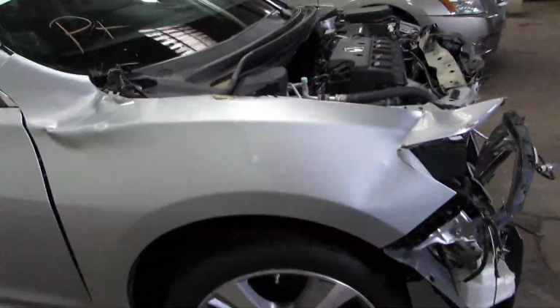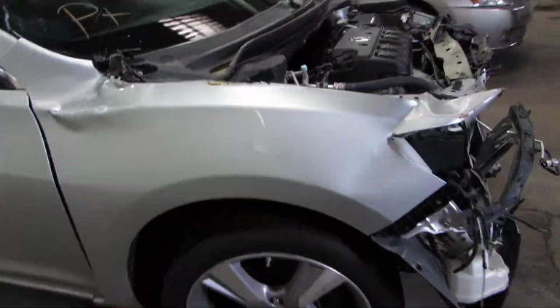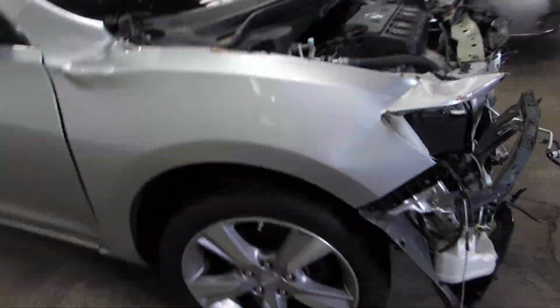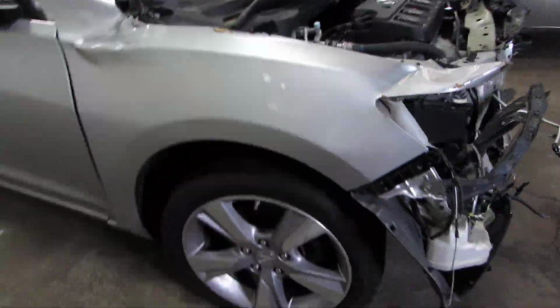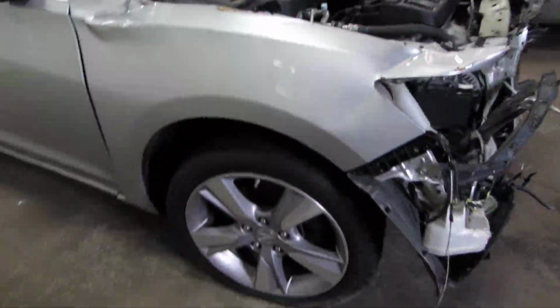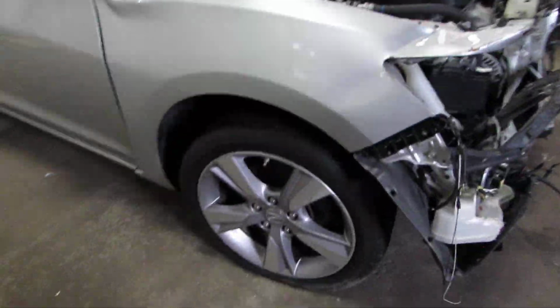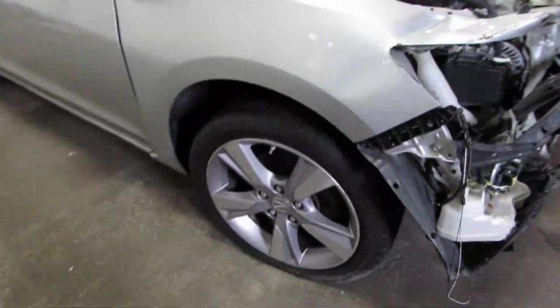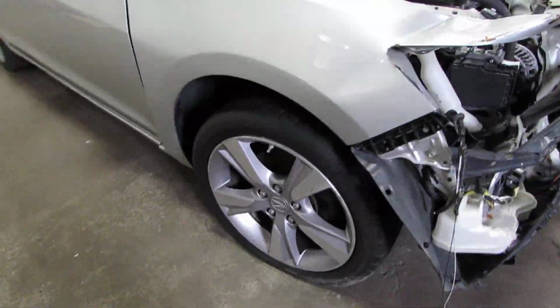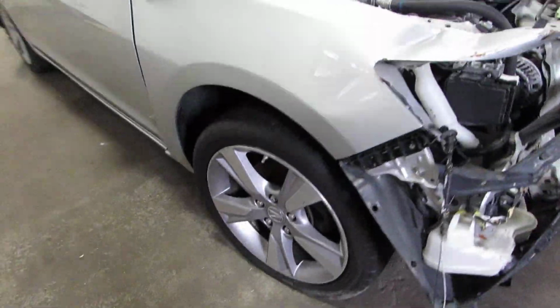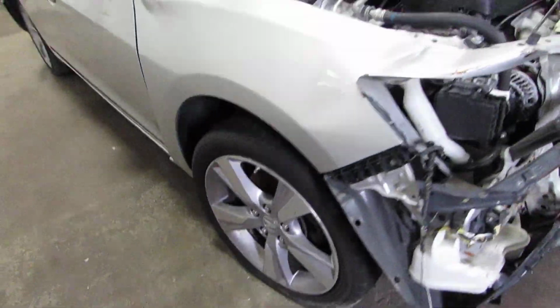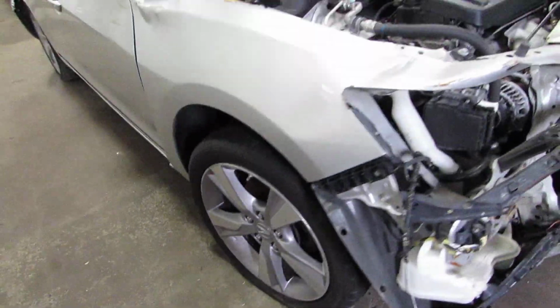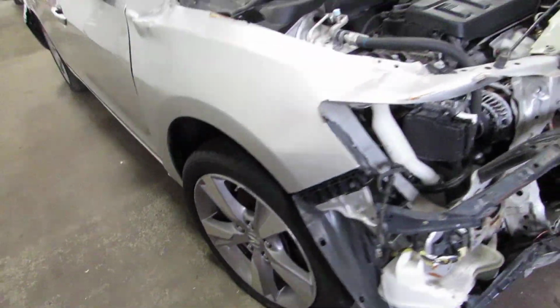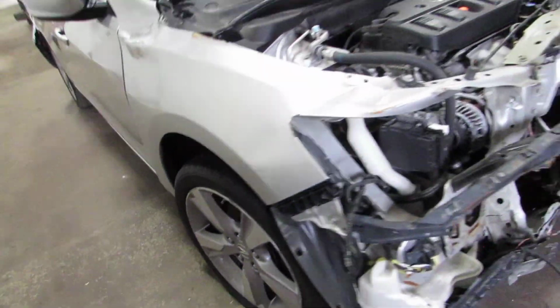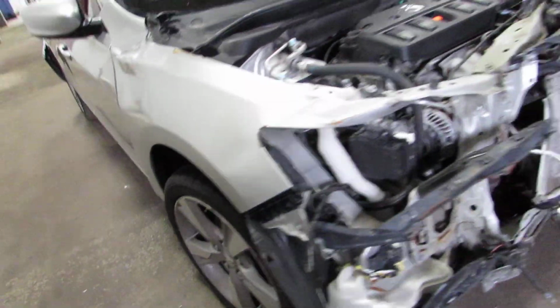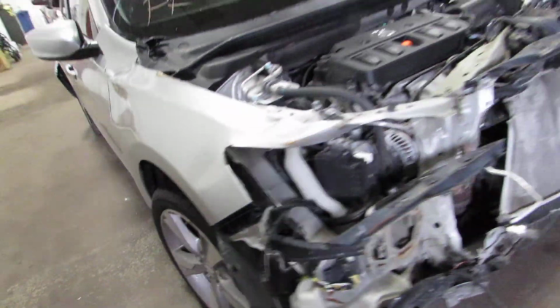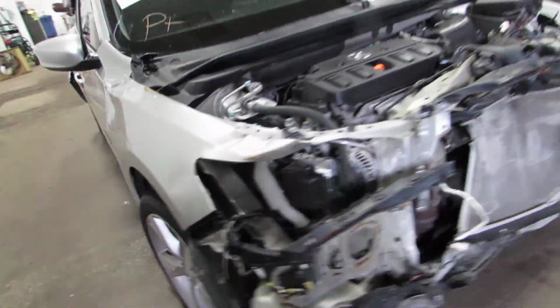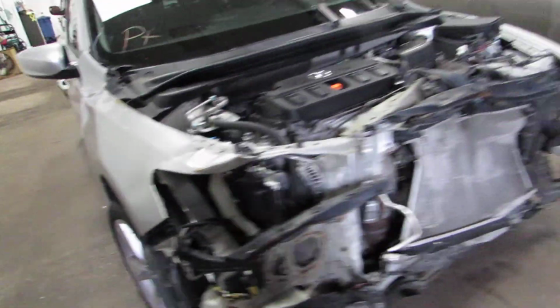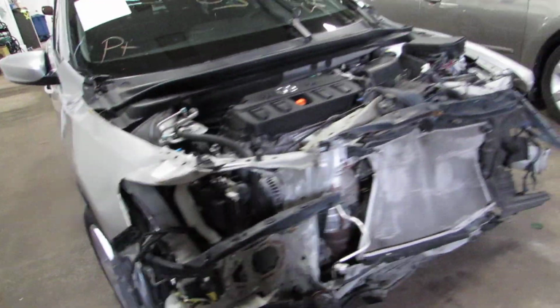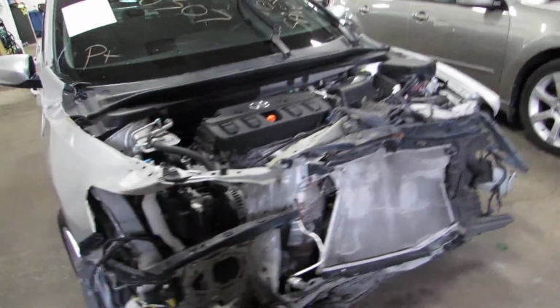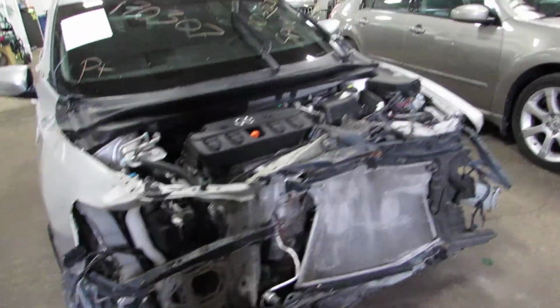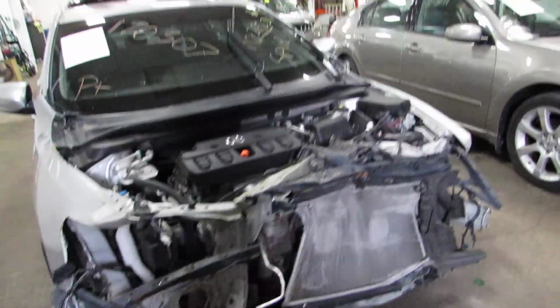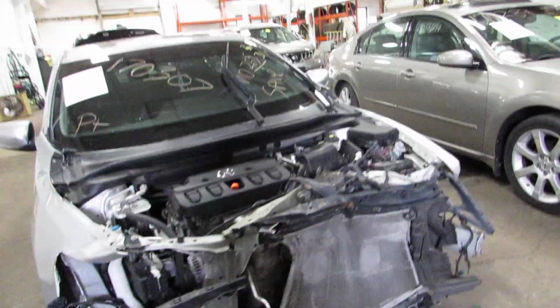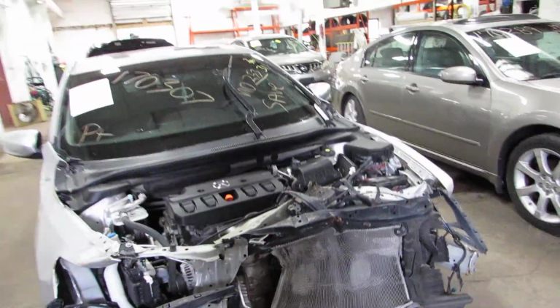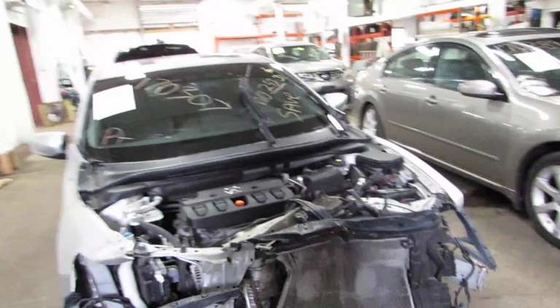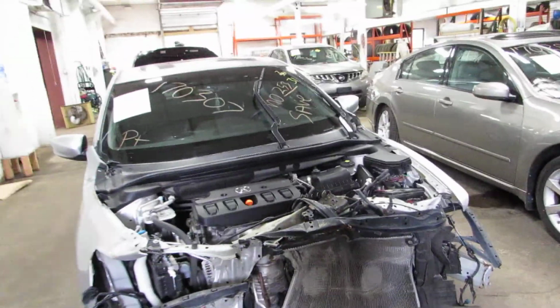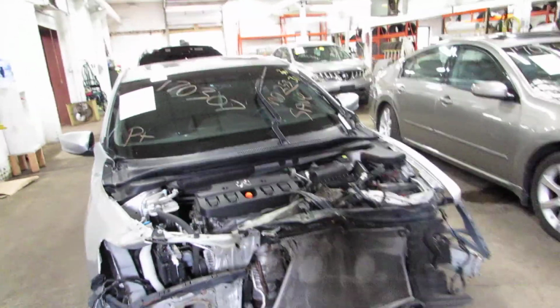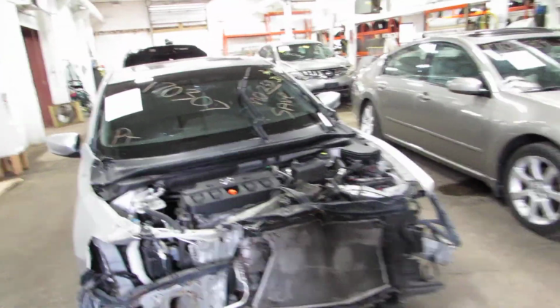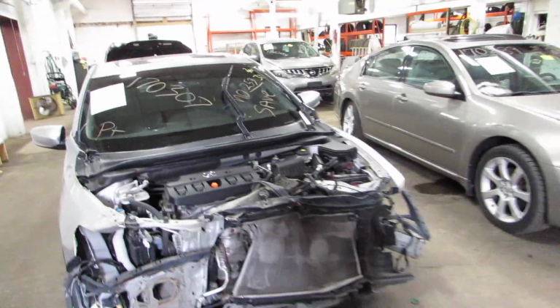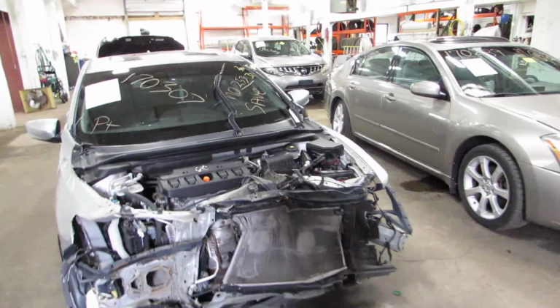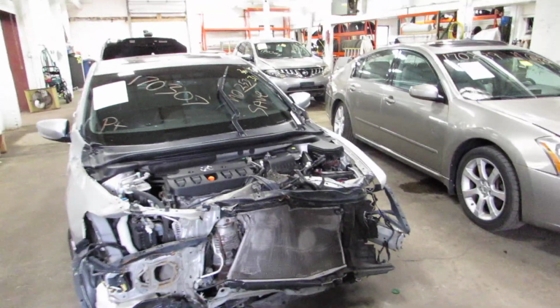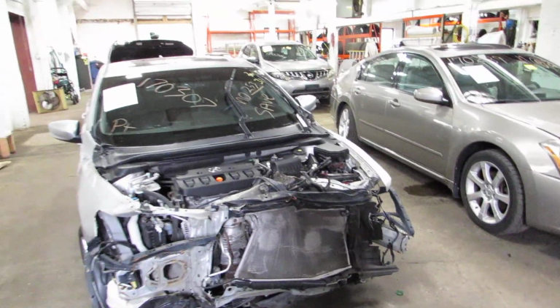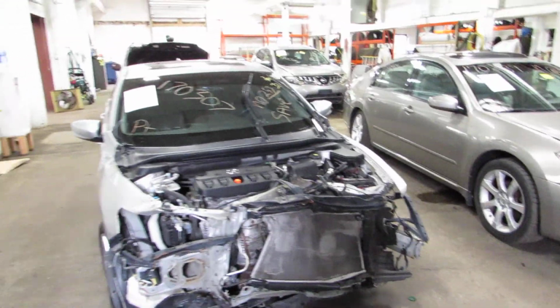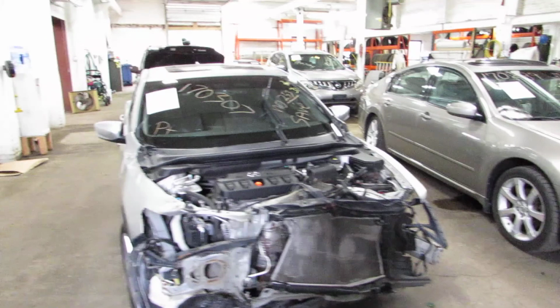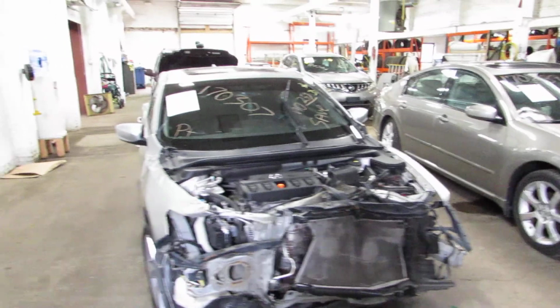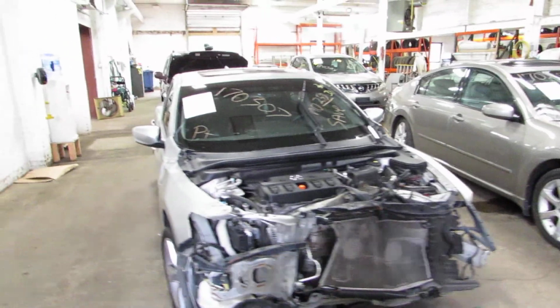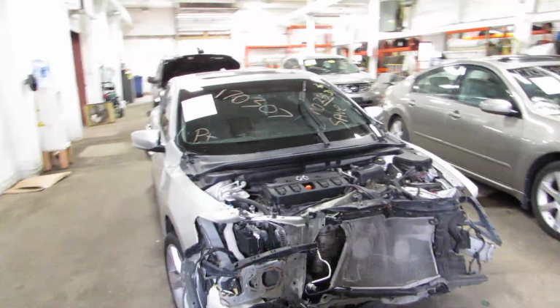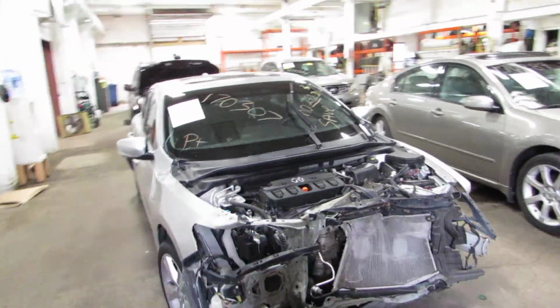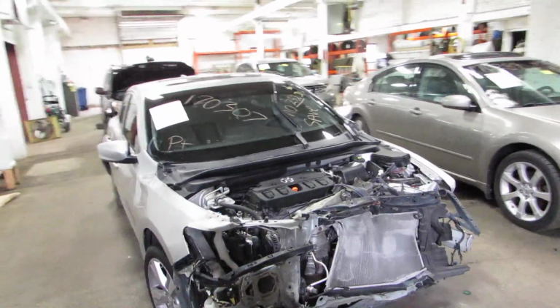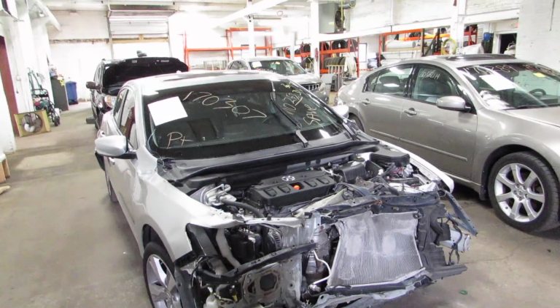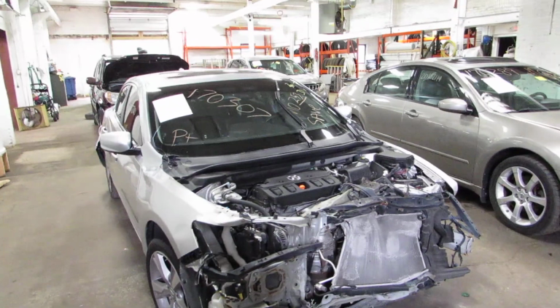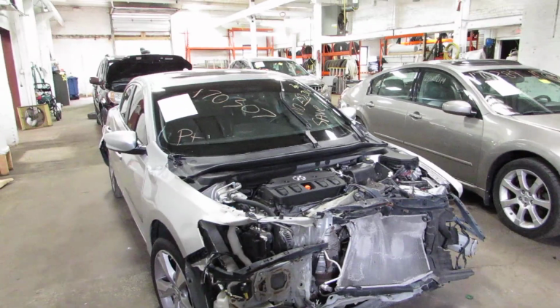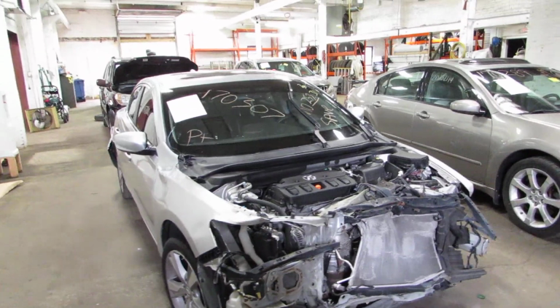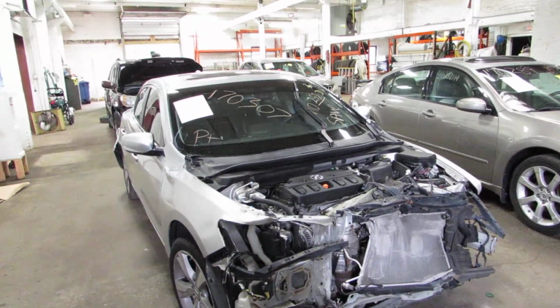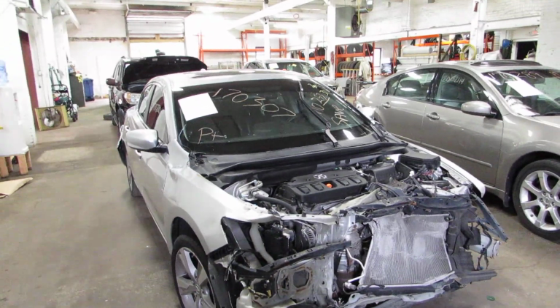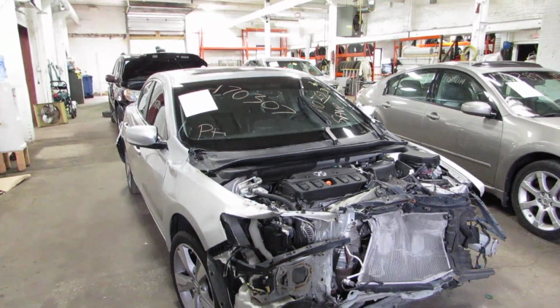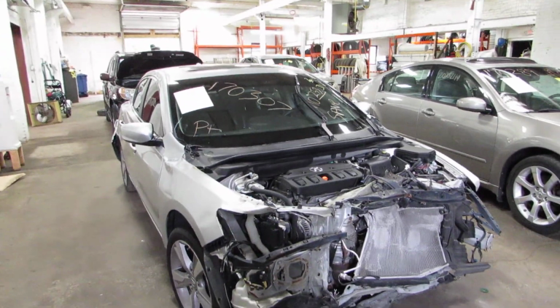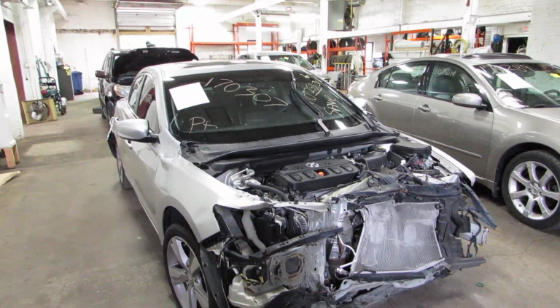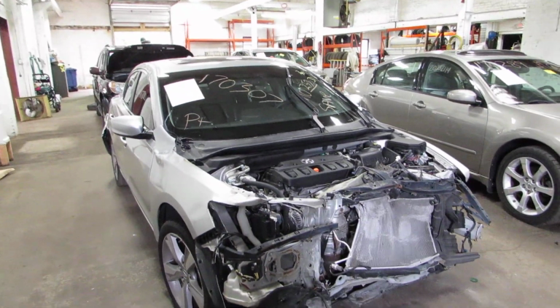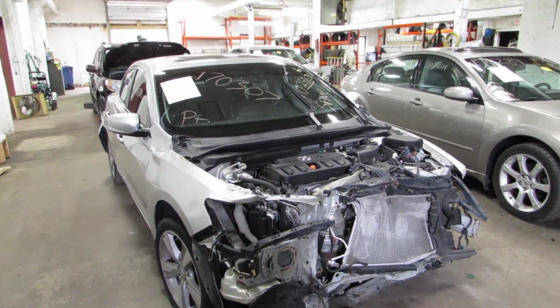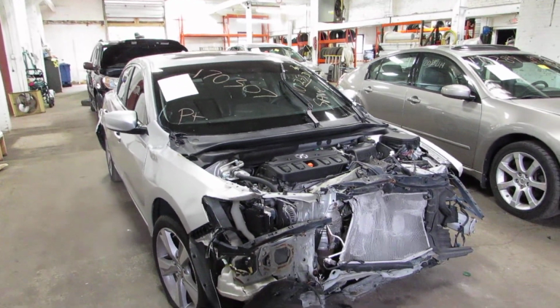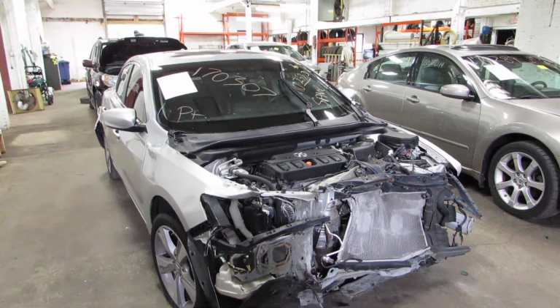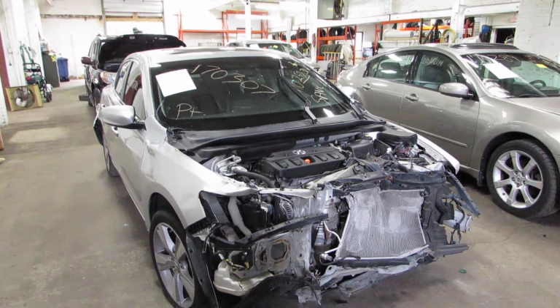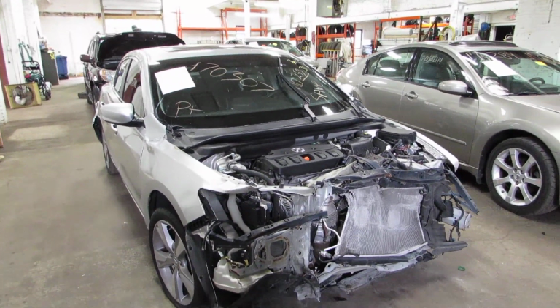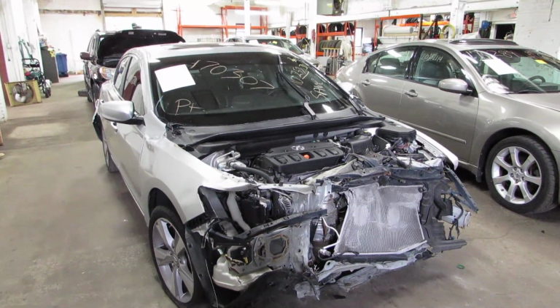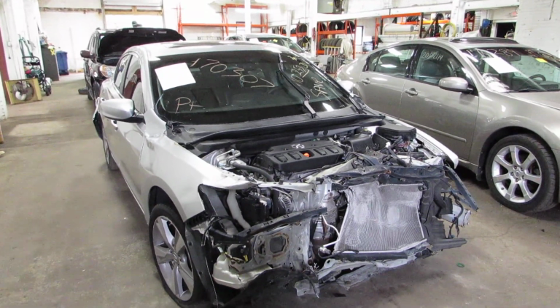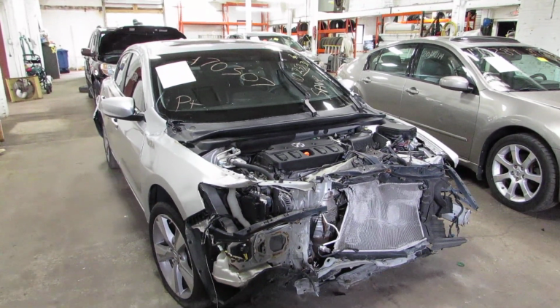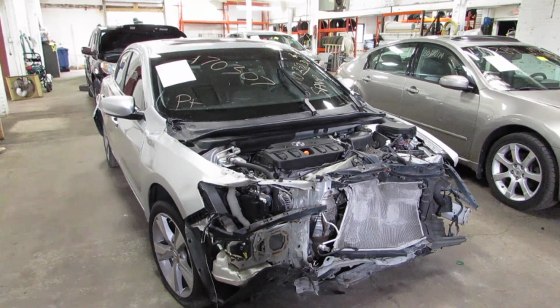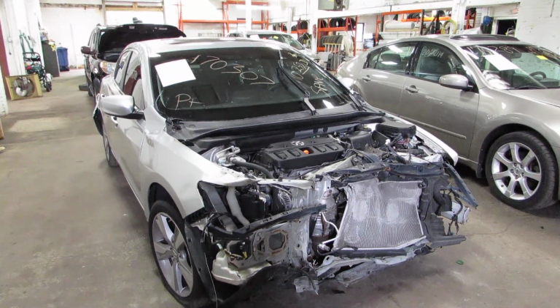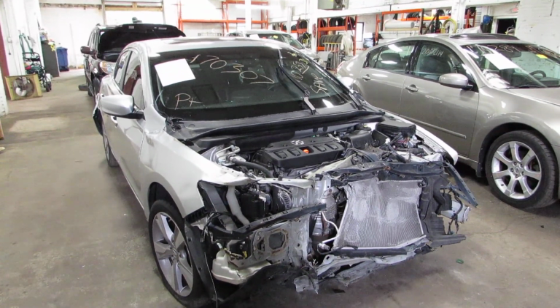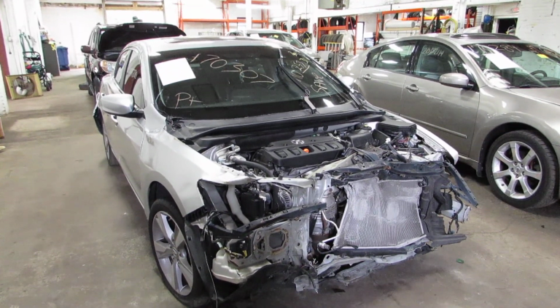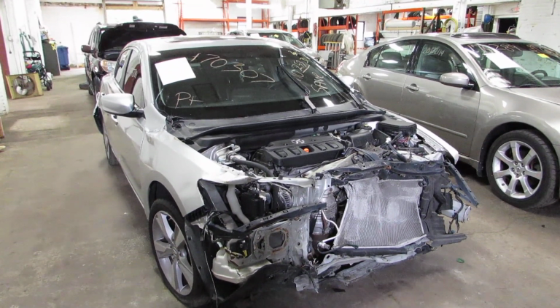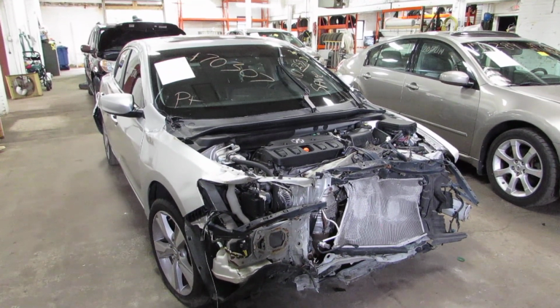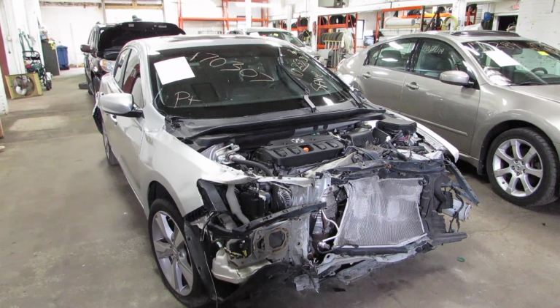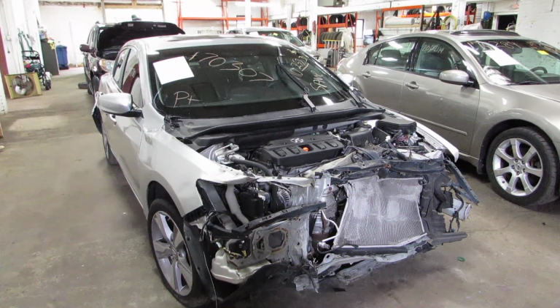Four nice wheels. For any parts from this car or any other cars, let us know here at Tom's Foreign Auto Parts. Thank you.